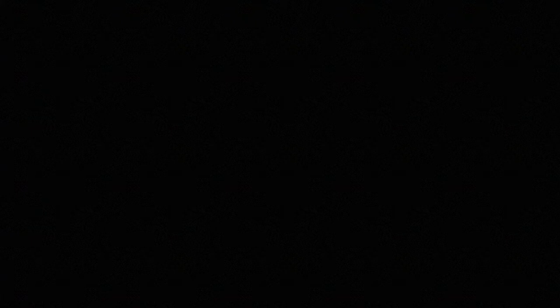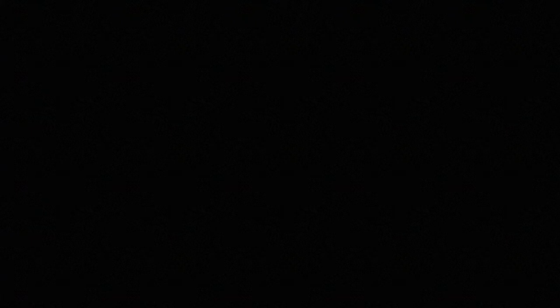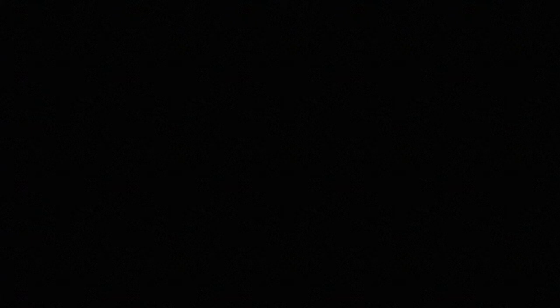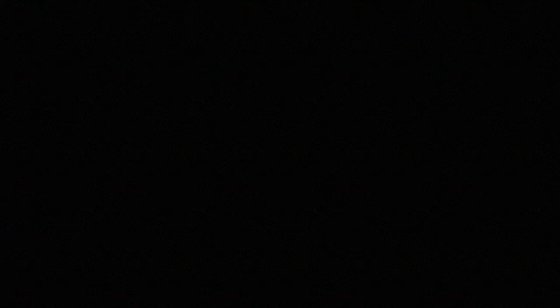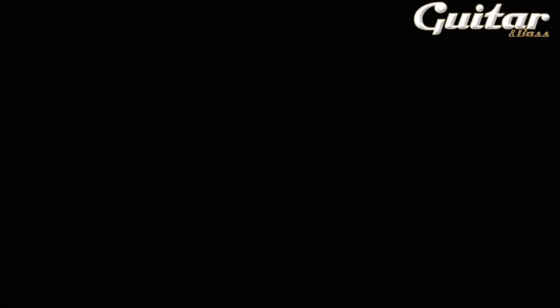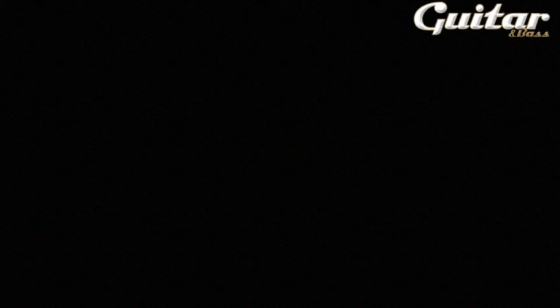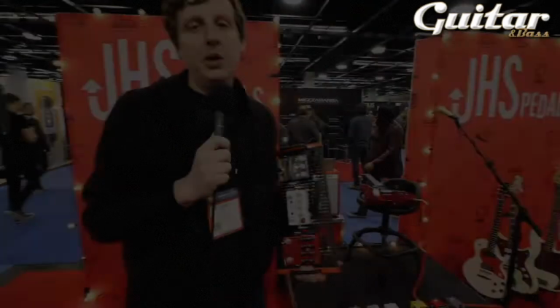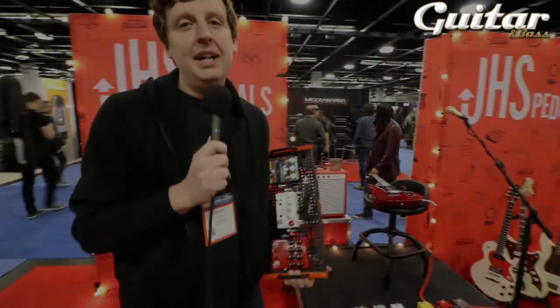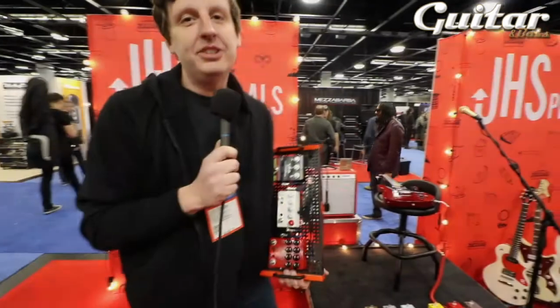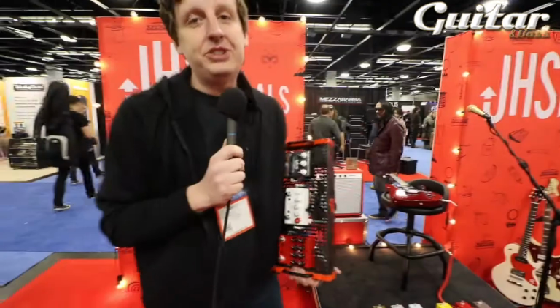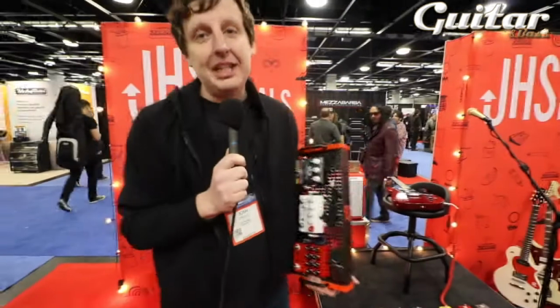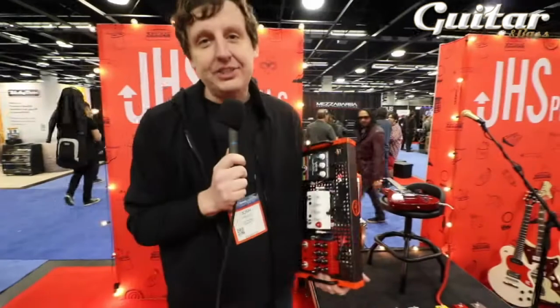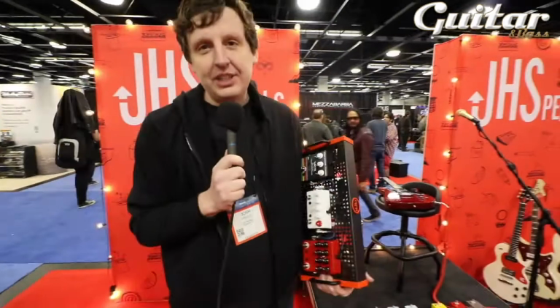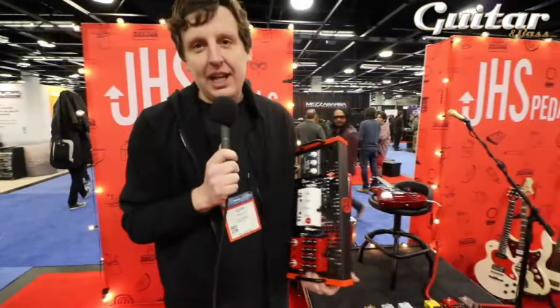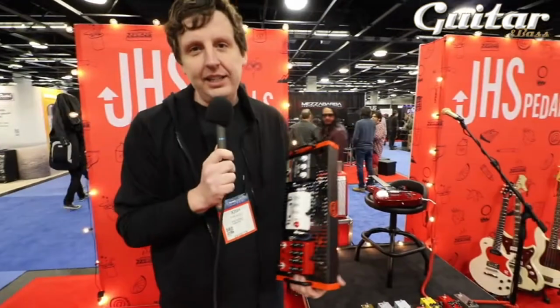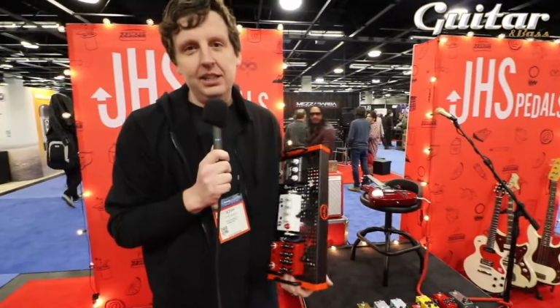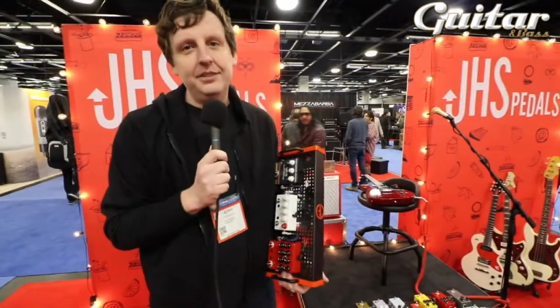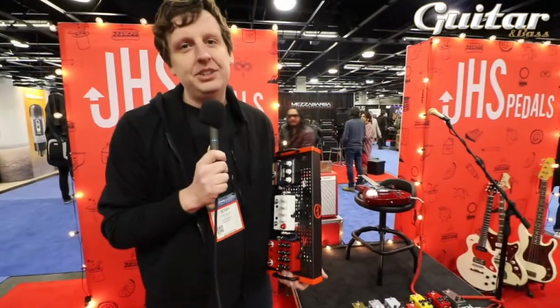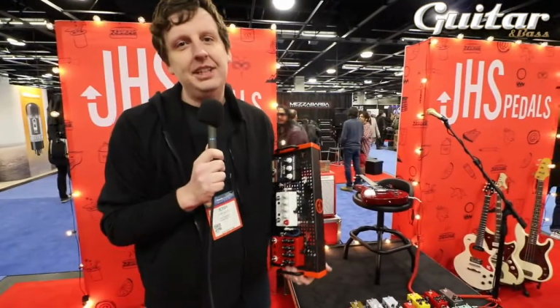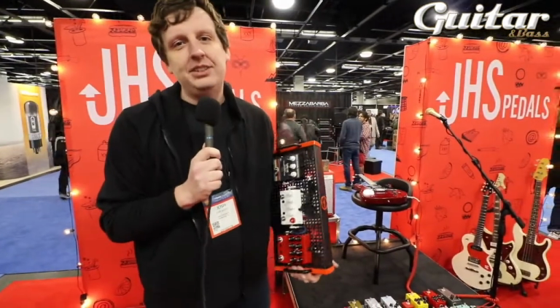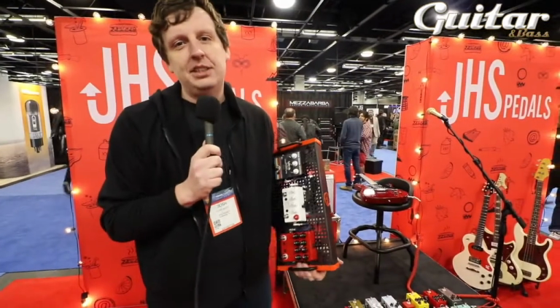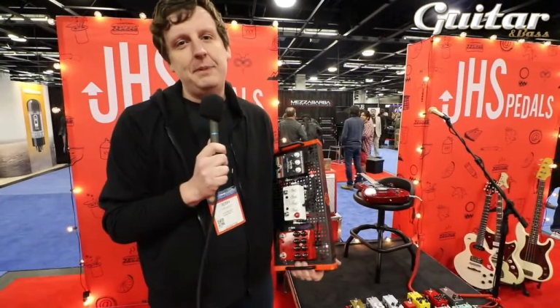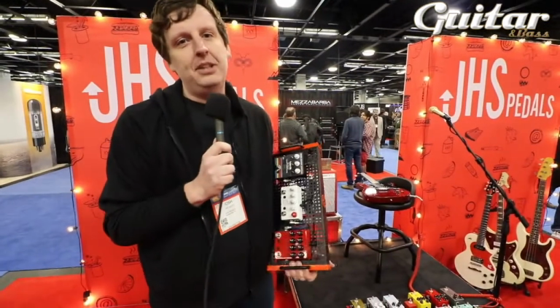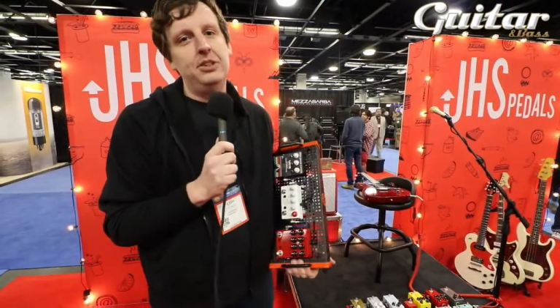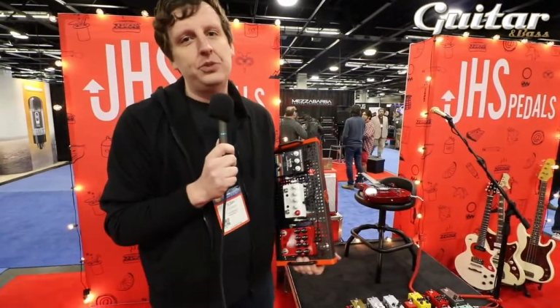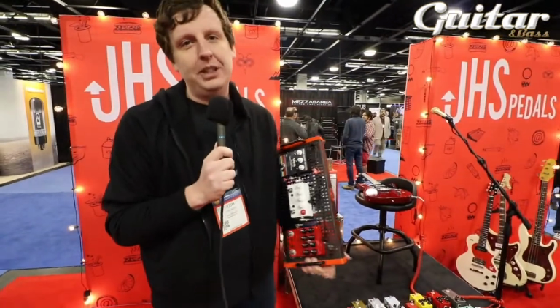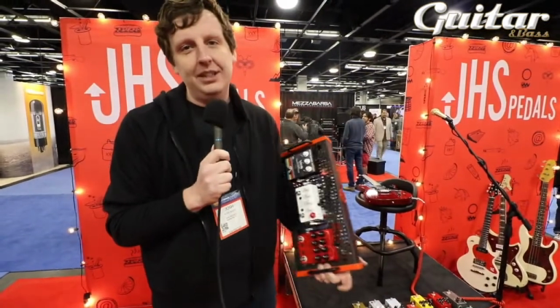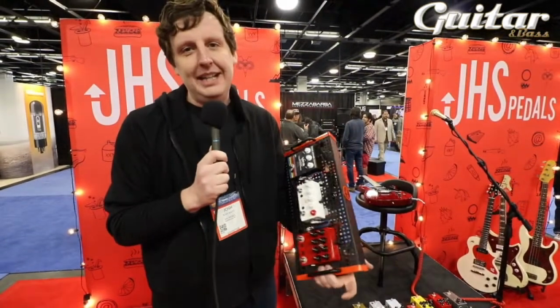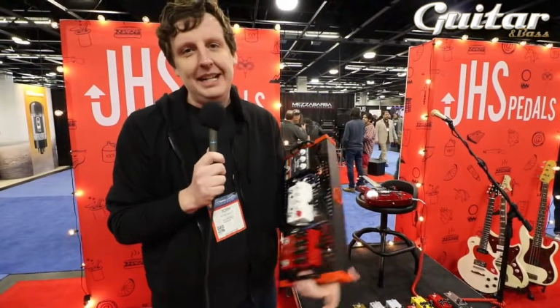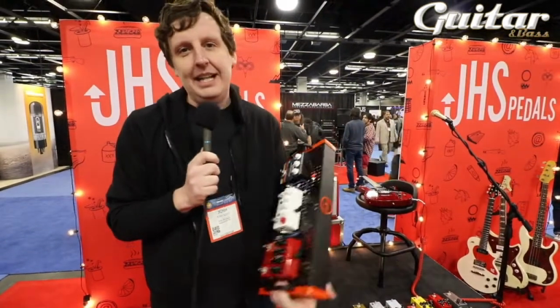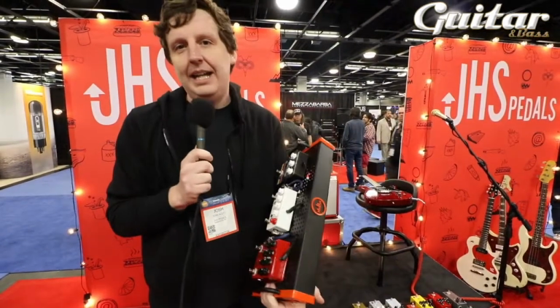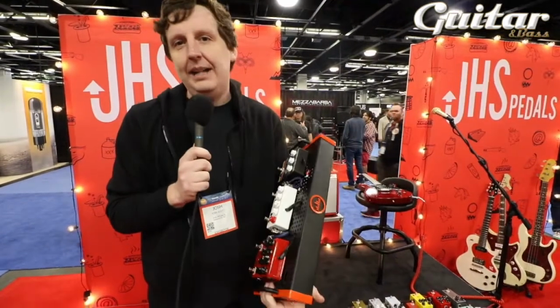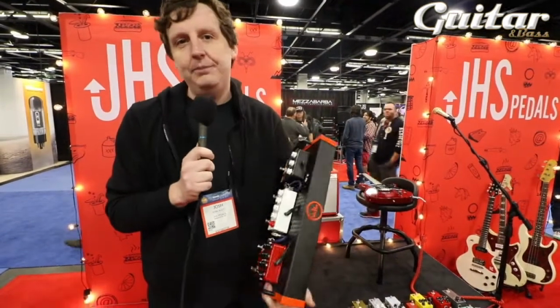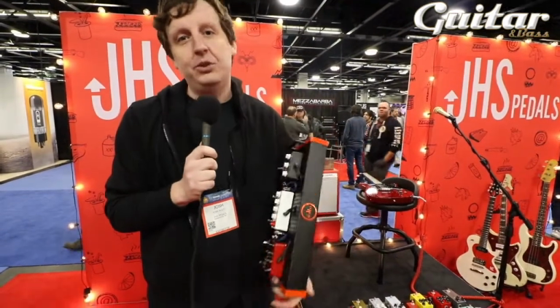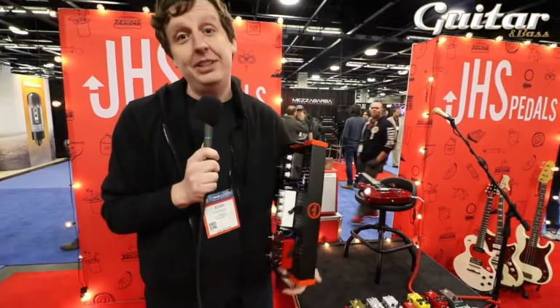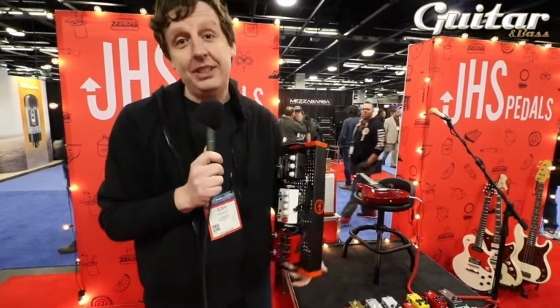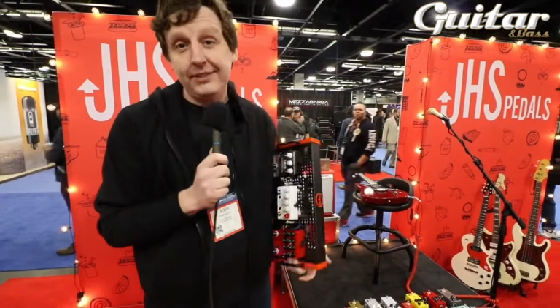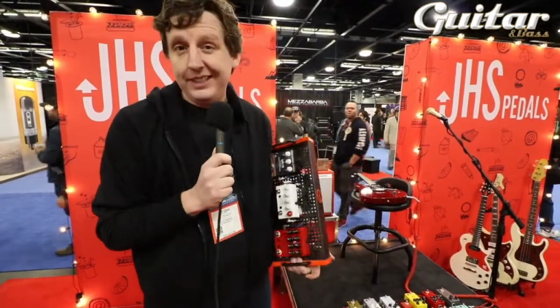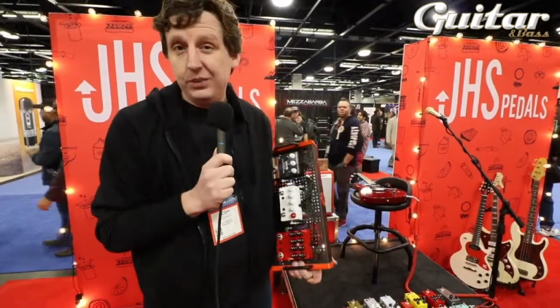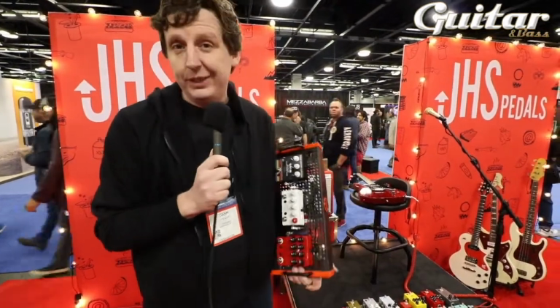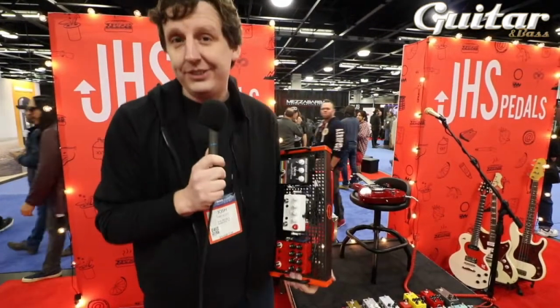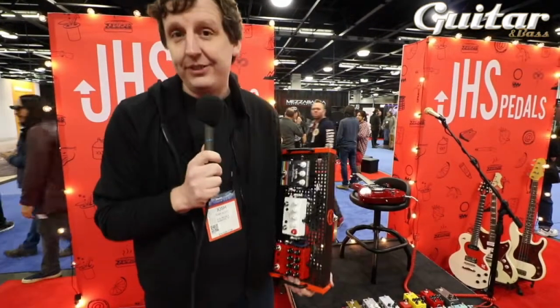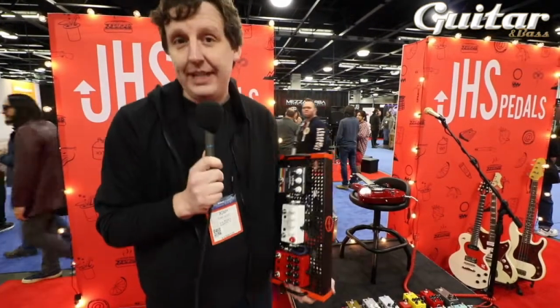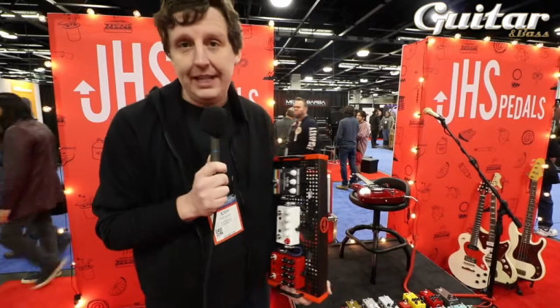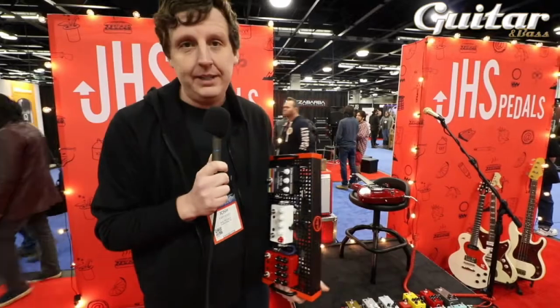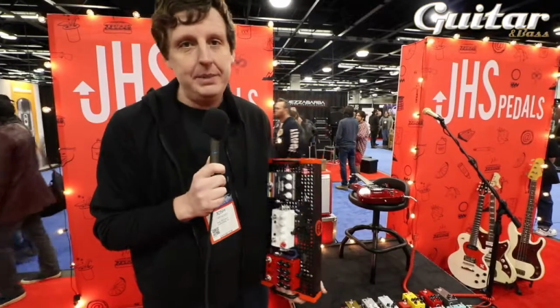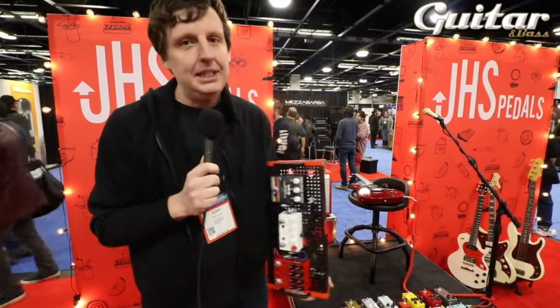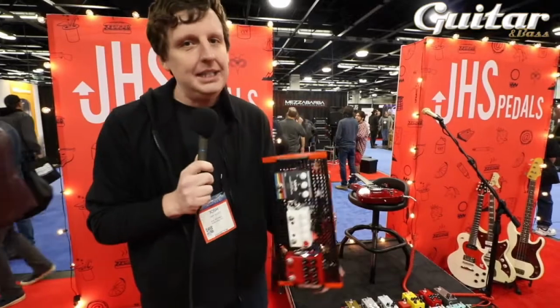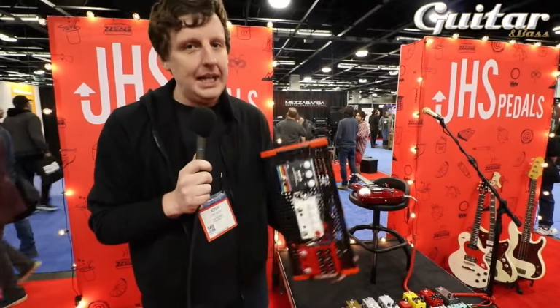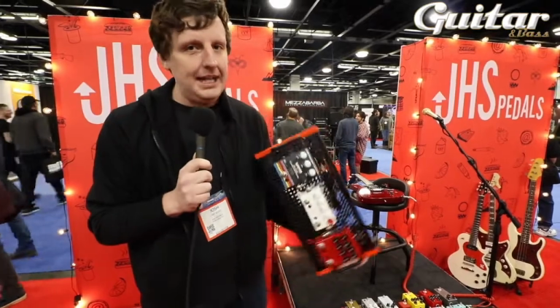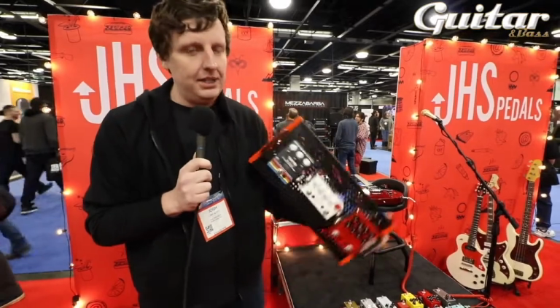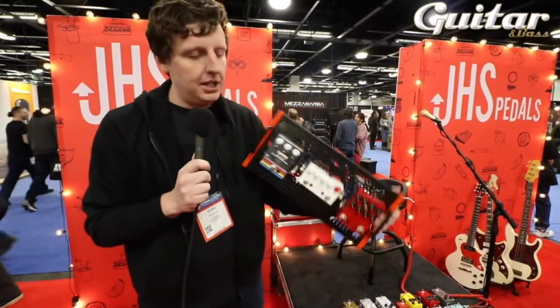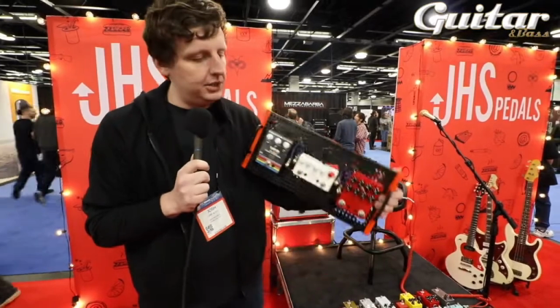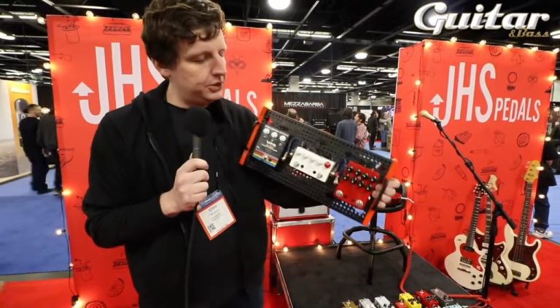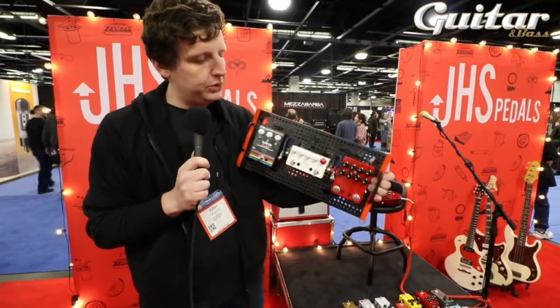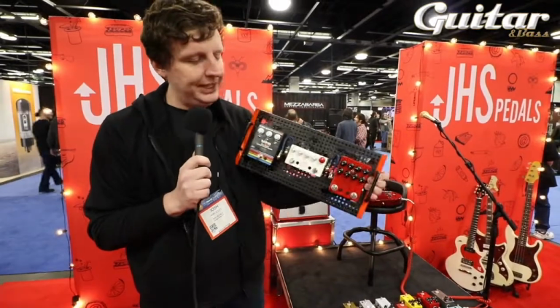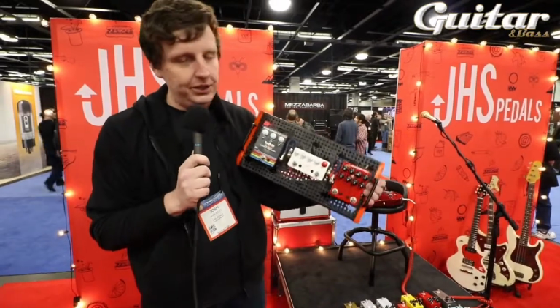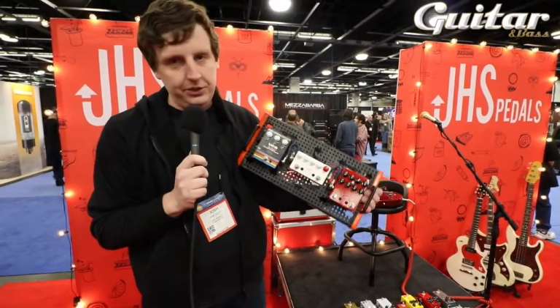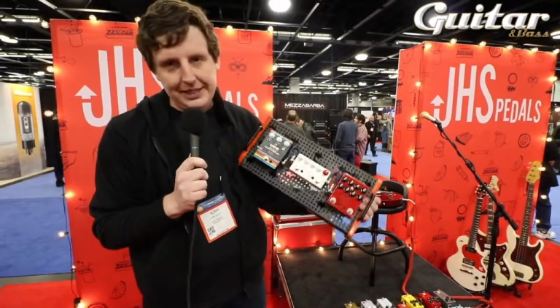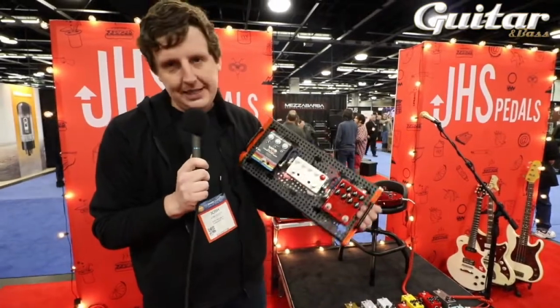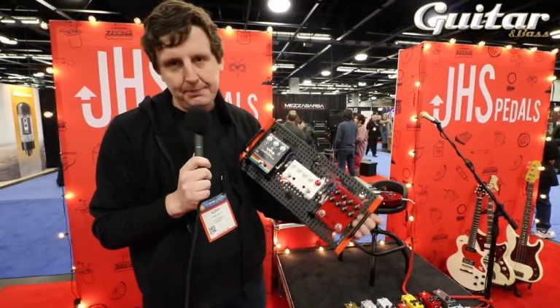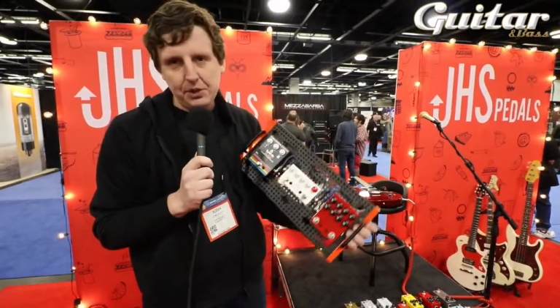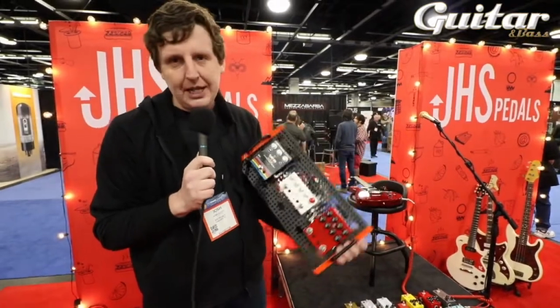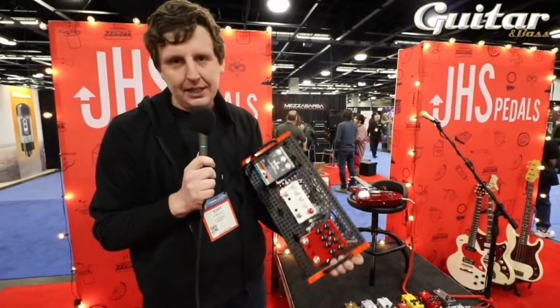Hey everyone, it's Josh Scott here of JHS Pedals. We're here in Anaheim at 2017 Winter NAMM, showing our three new NAMM products.